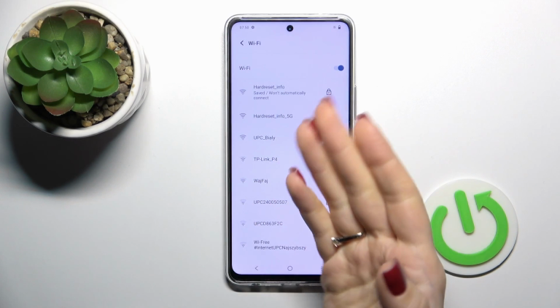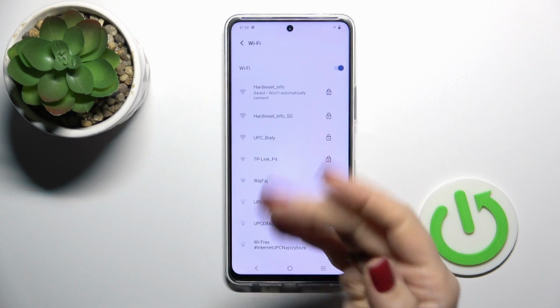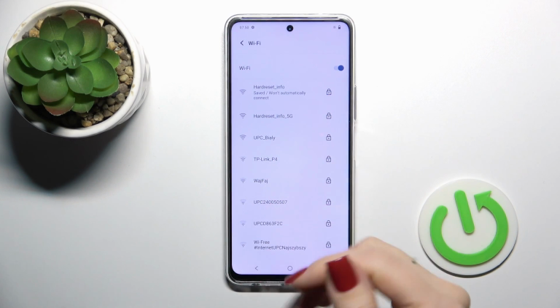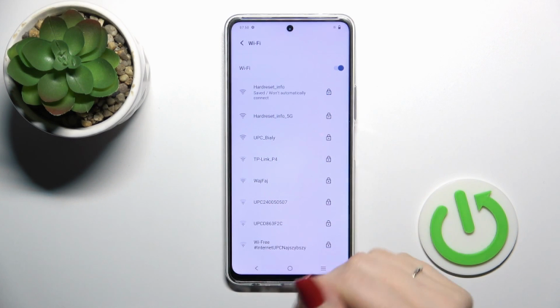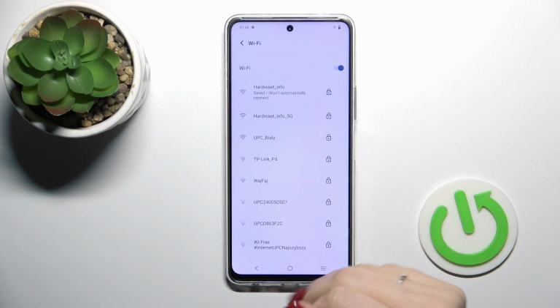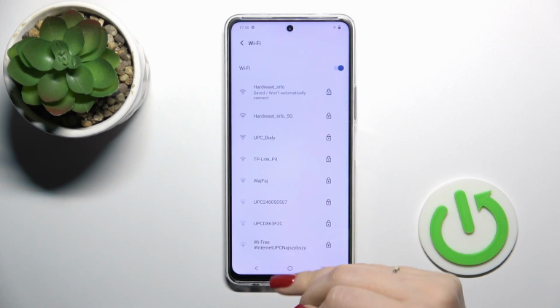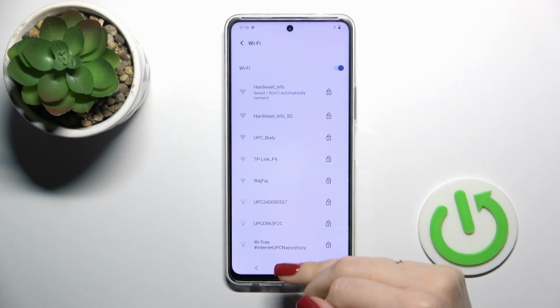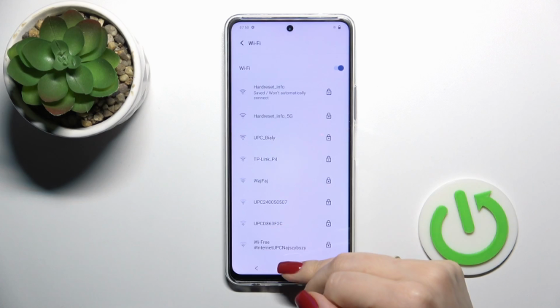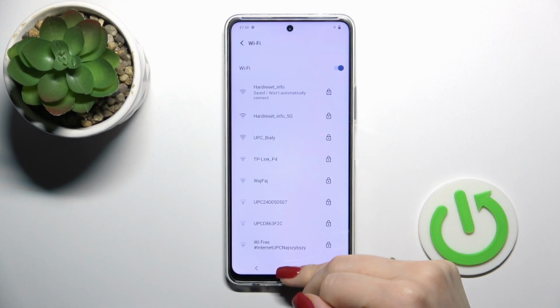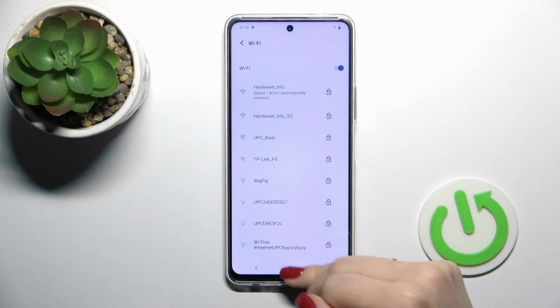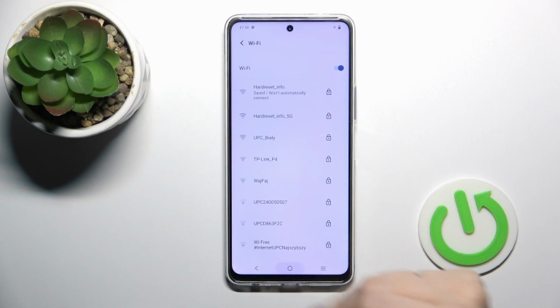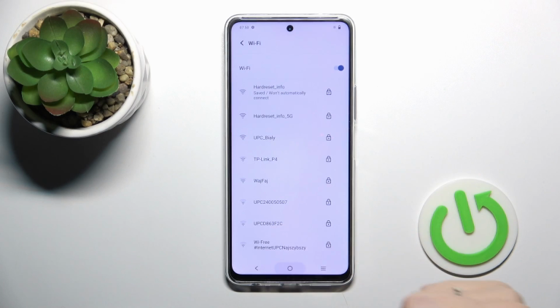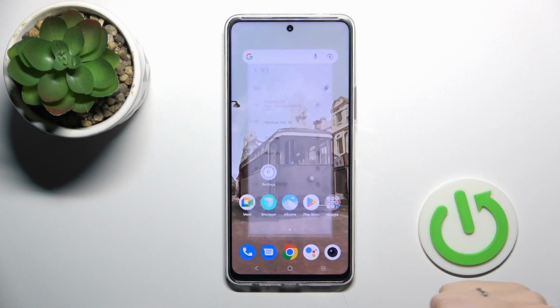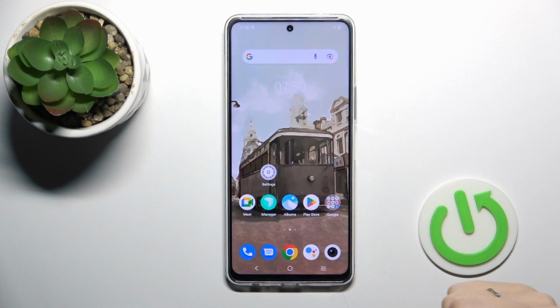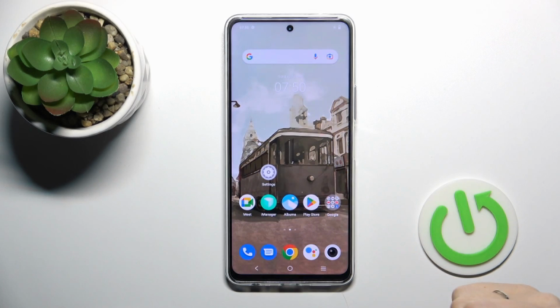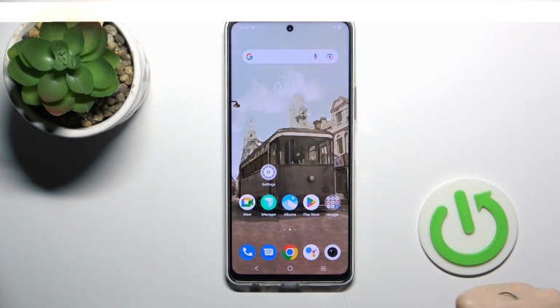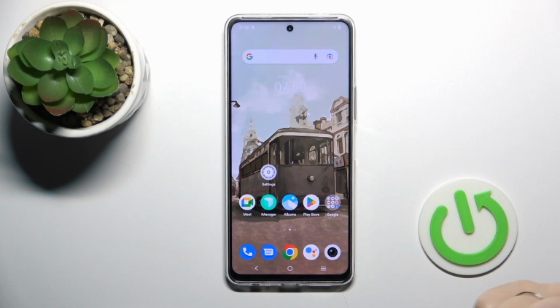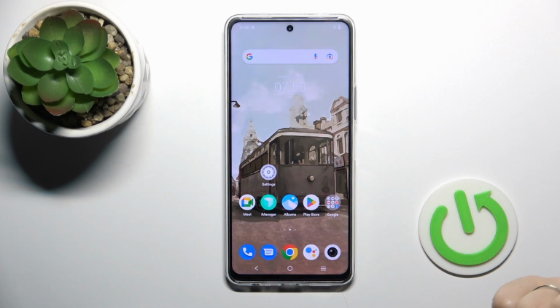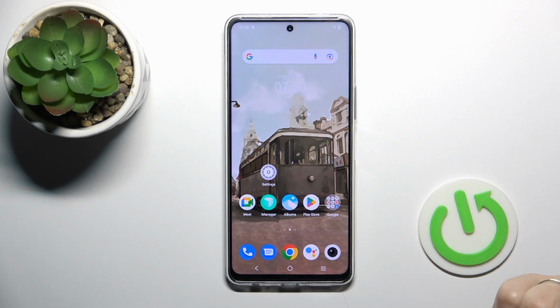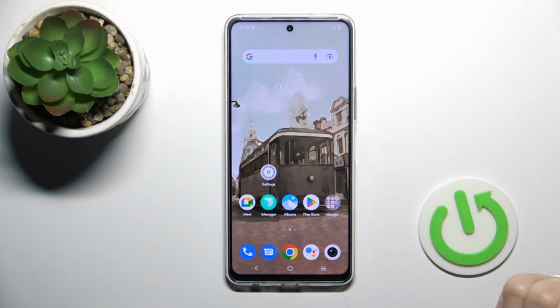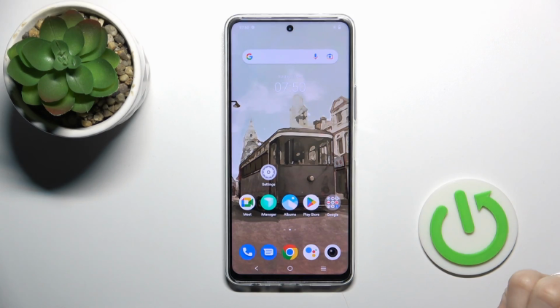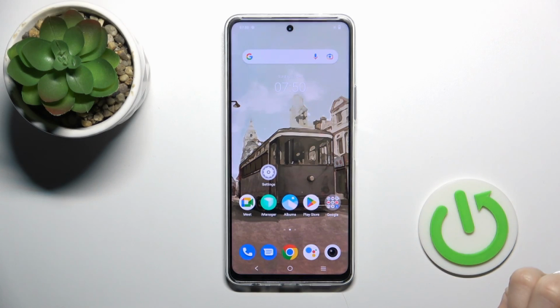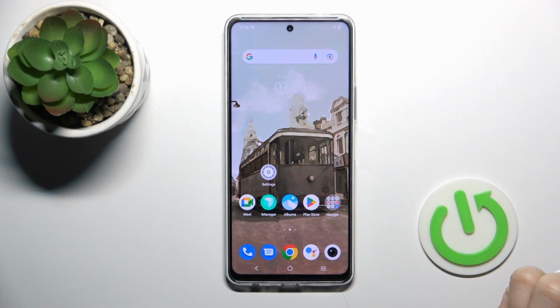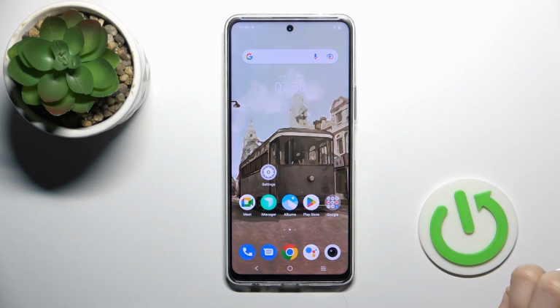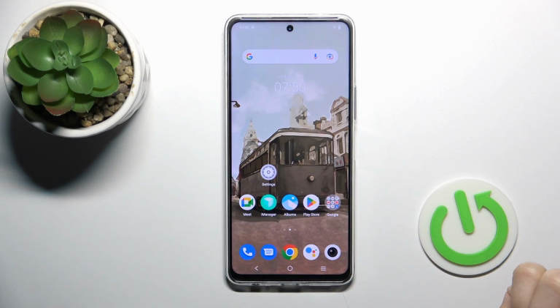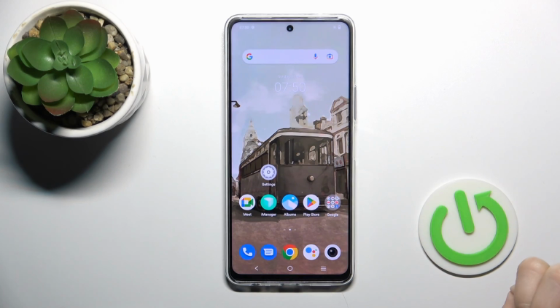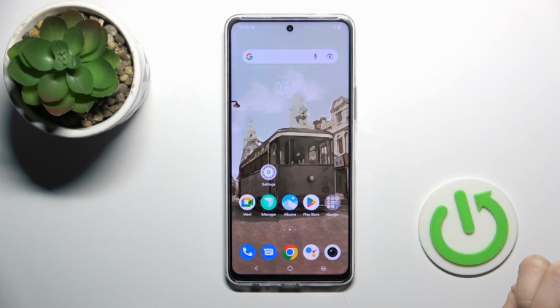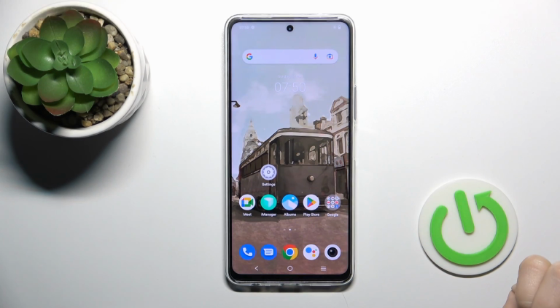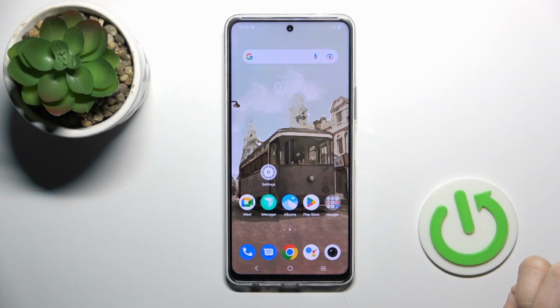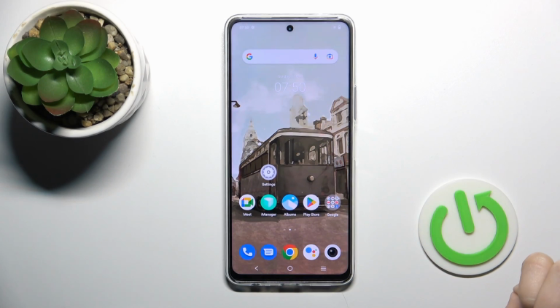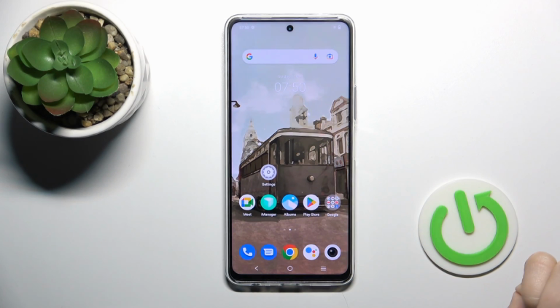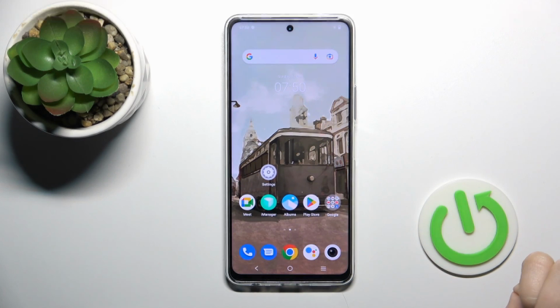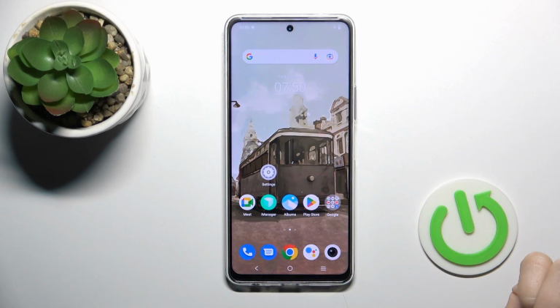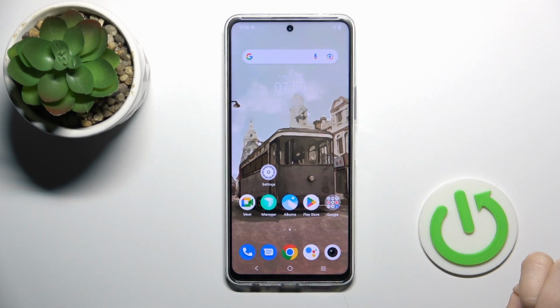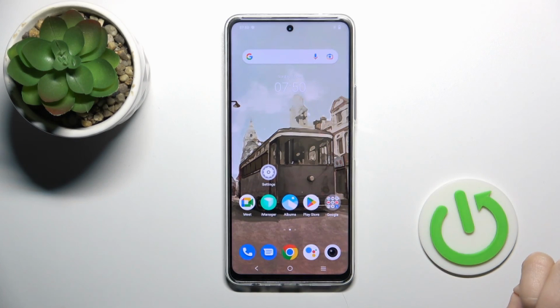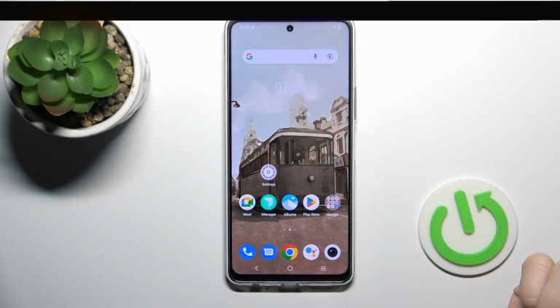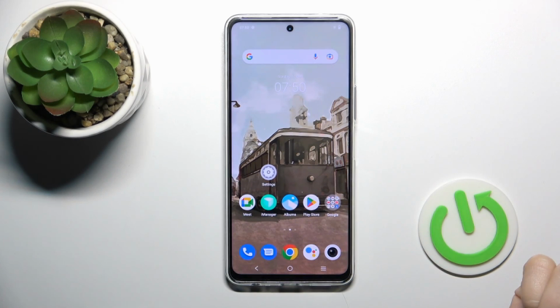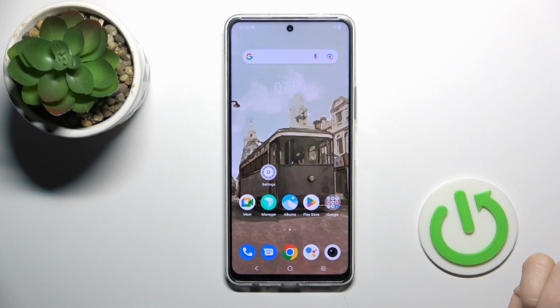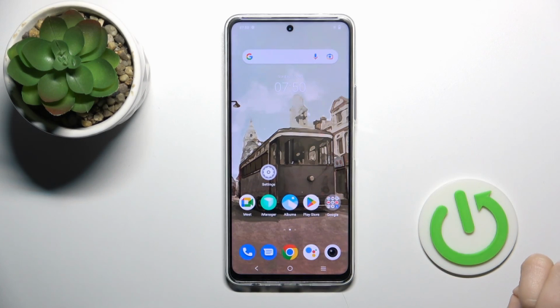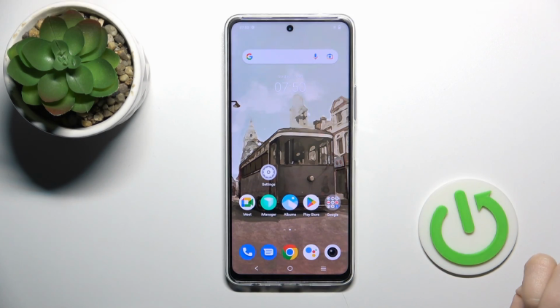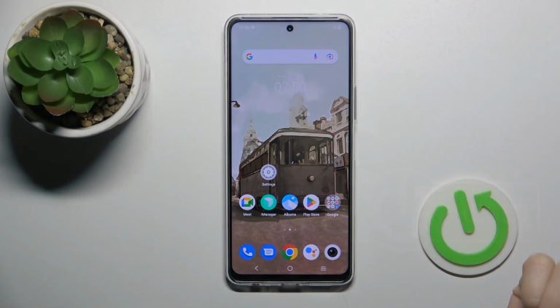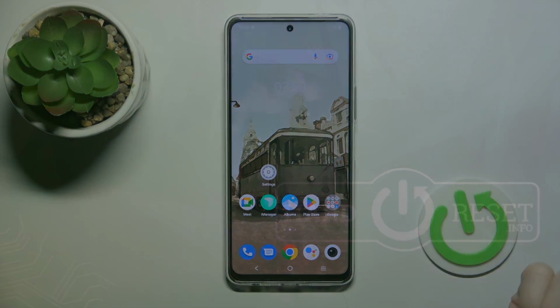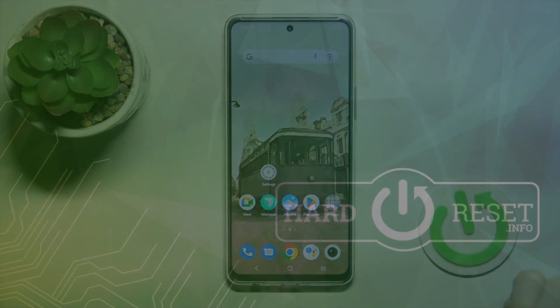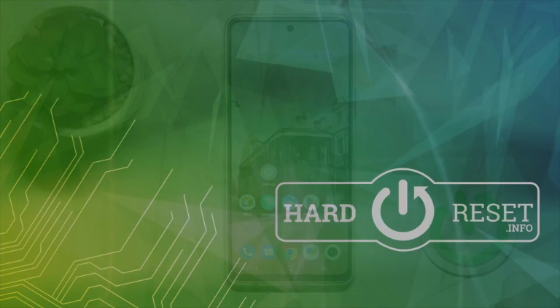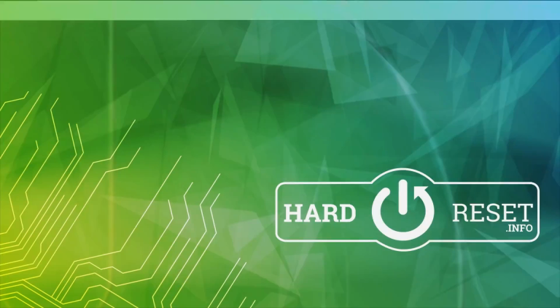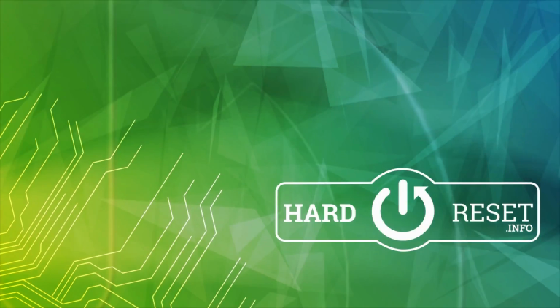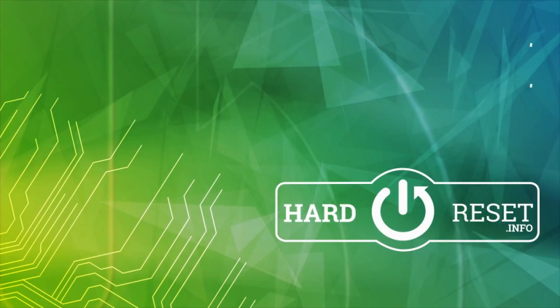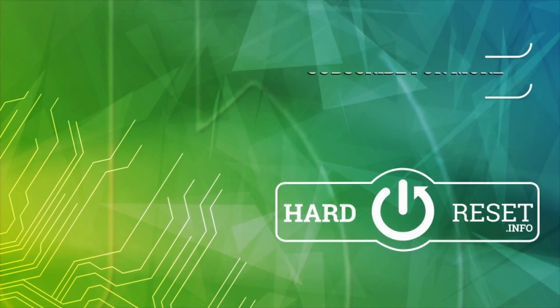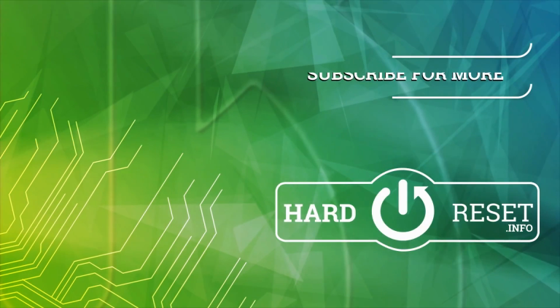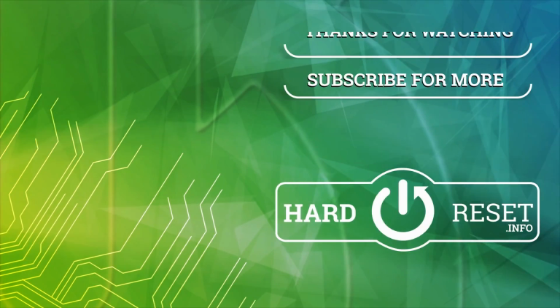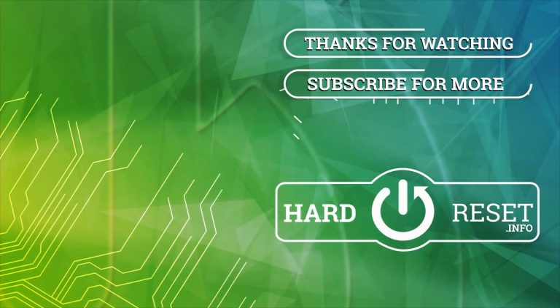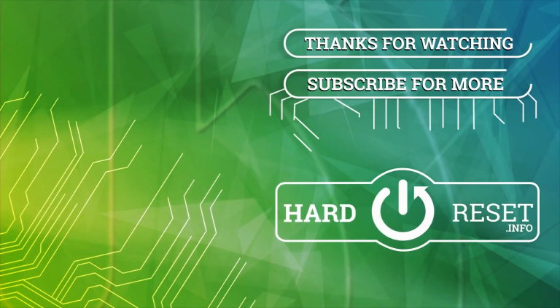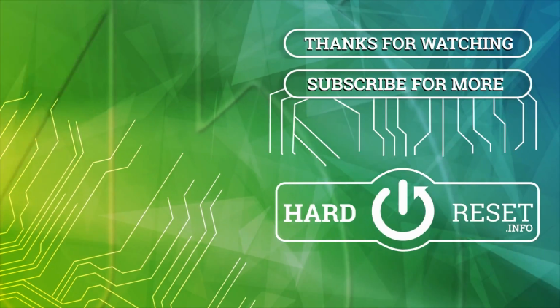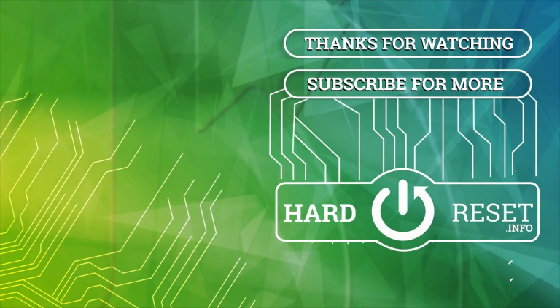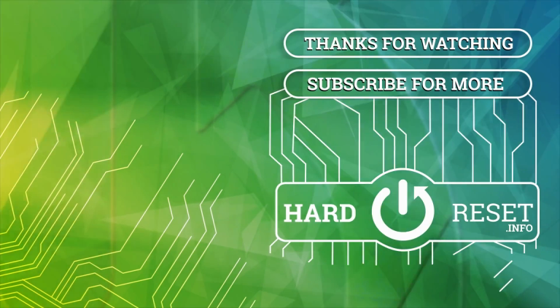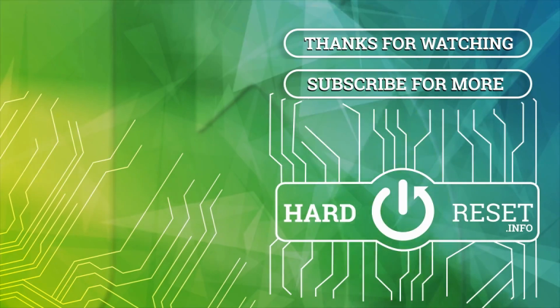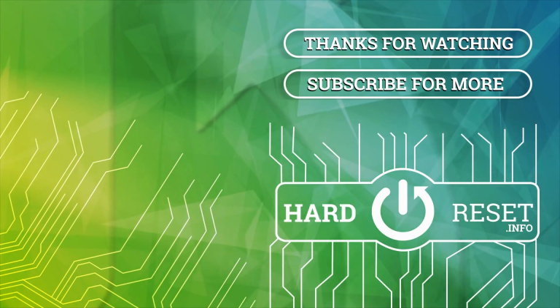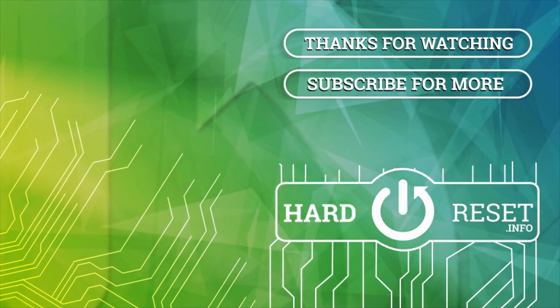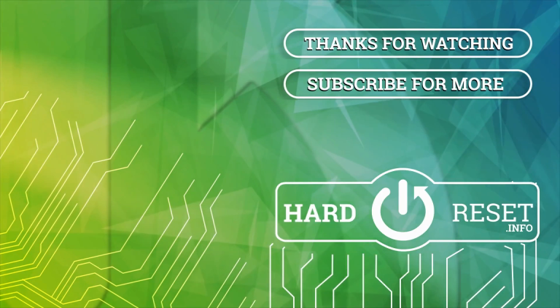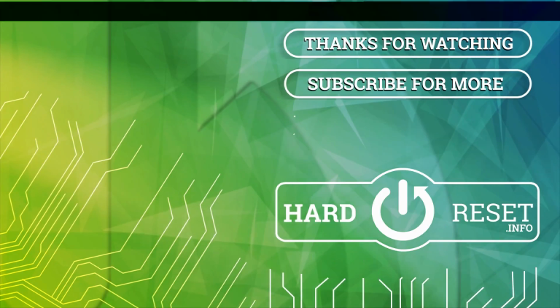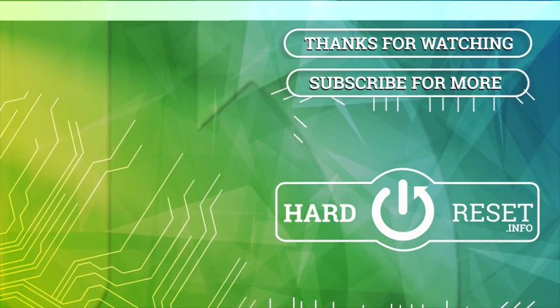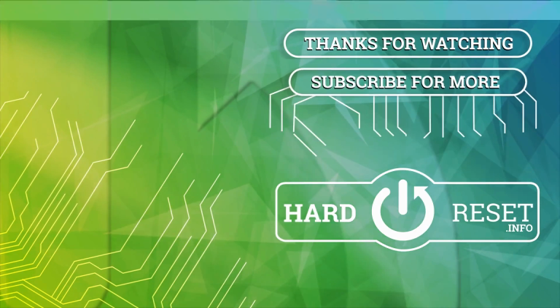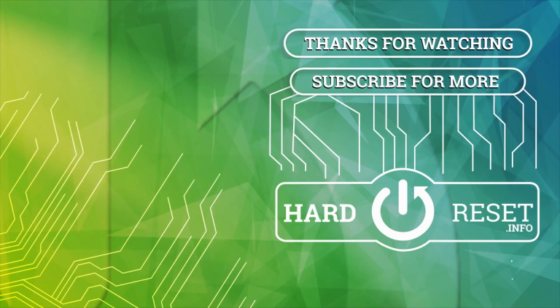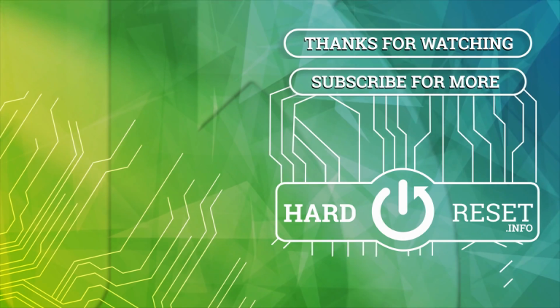So thank you for watching, and if you liked this video, leave a thumbs up and subscribe. I'll see you next time. Bye.